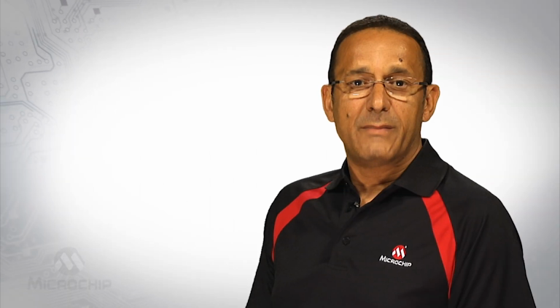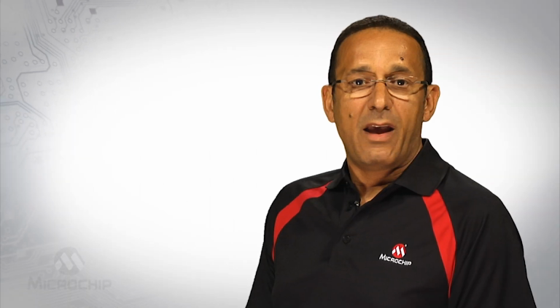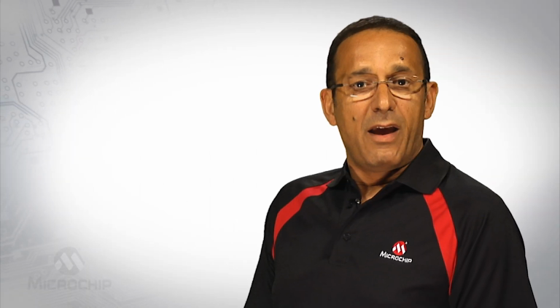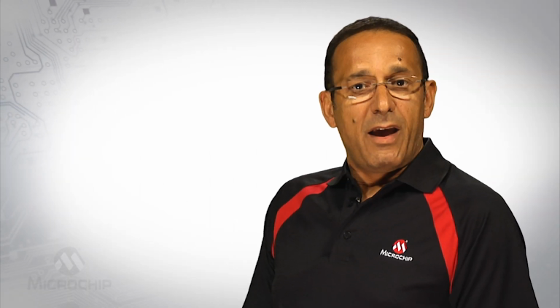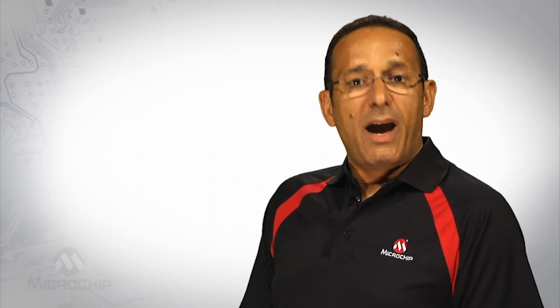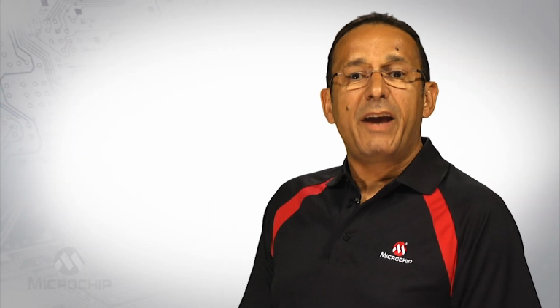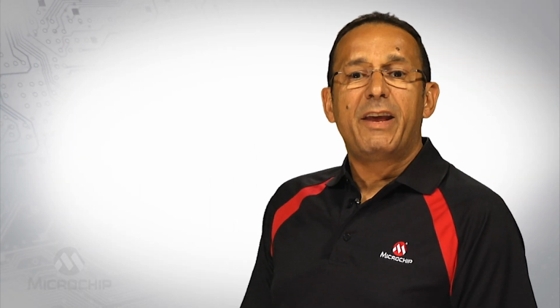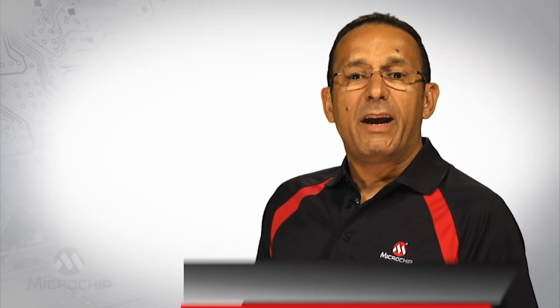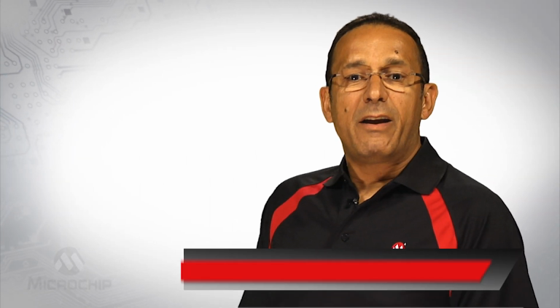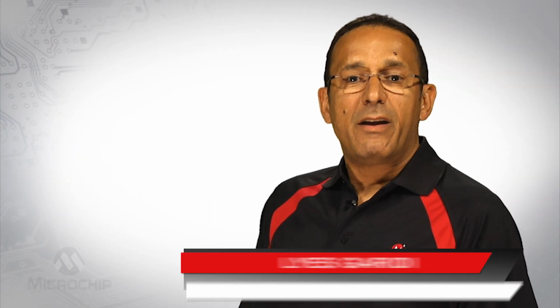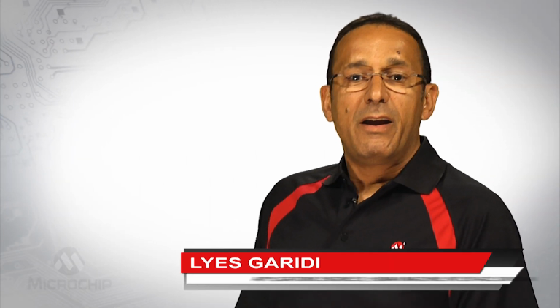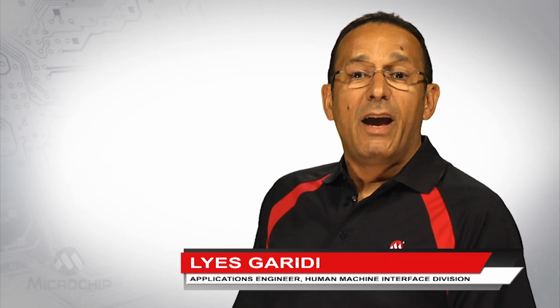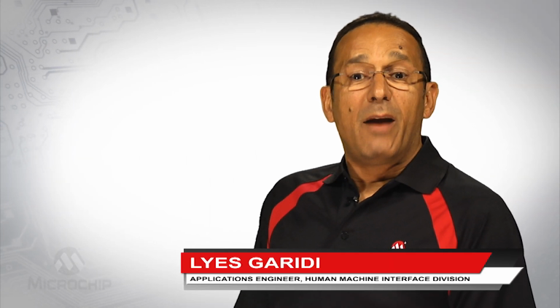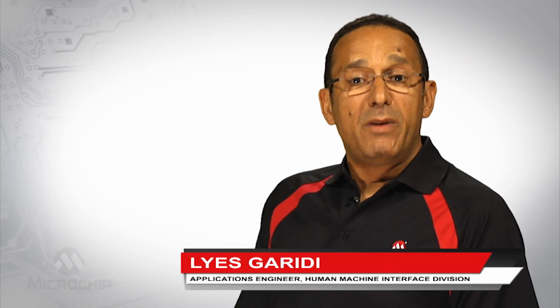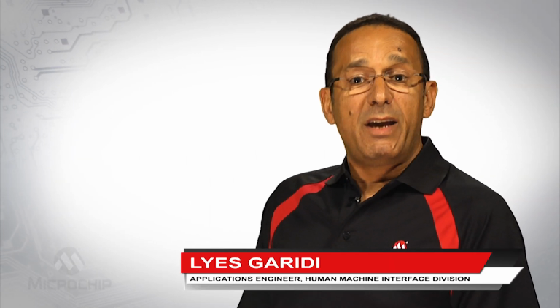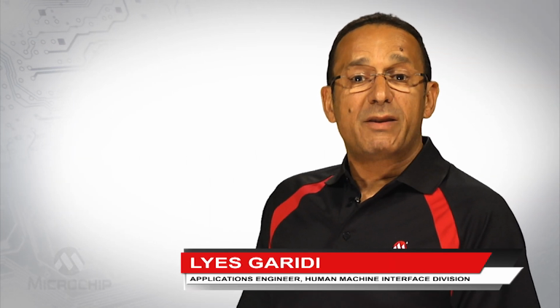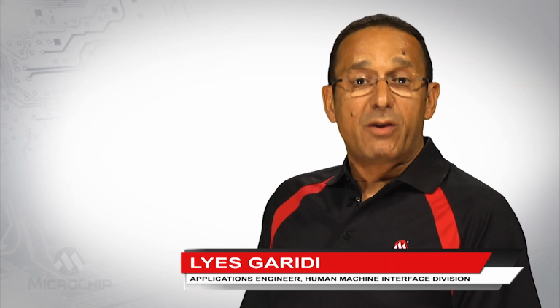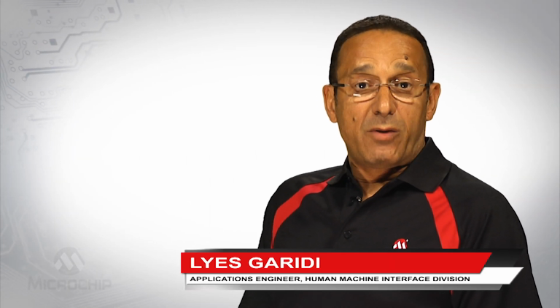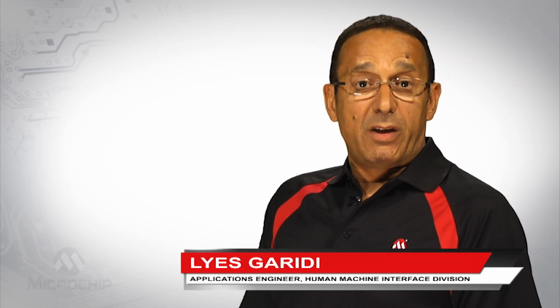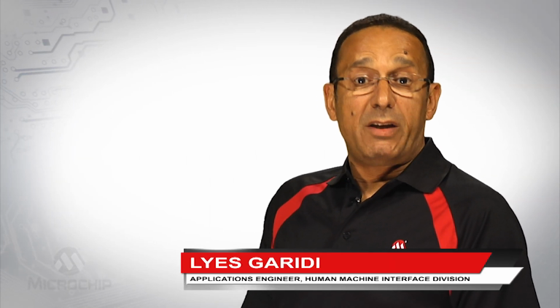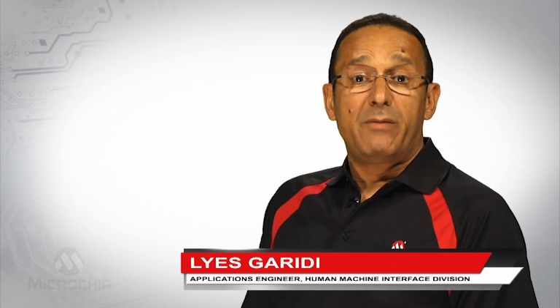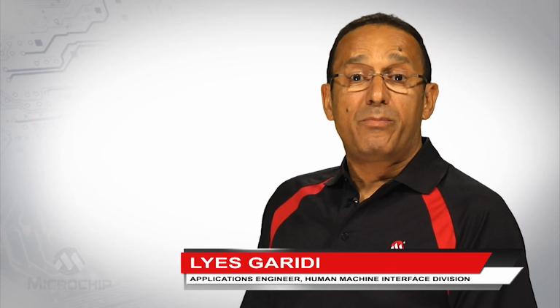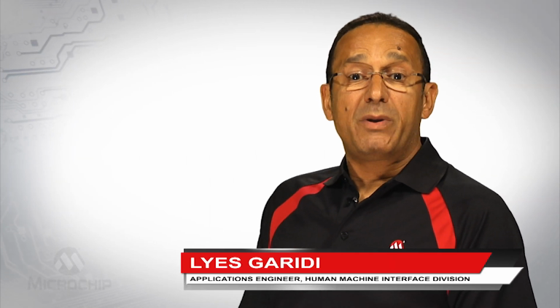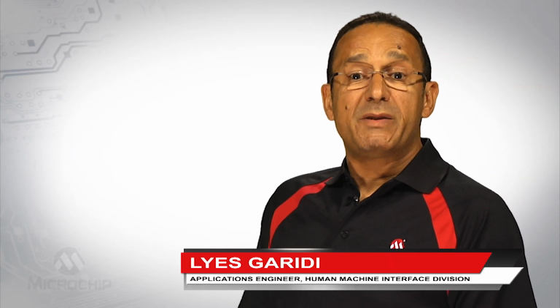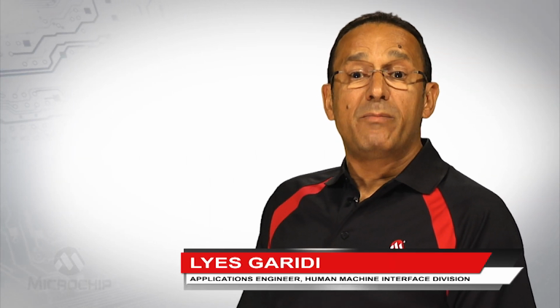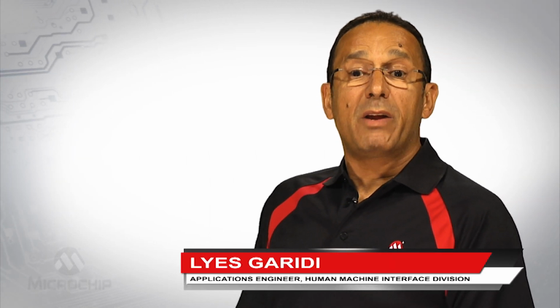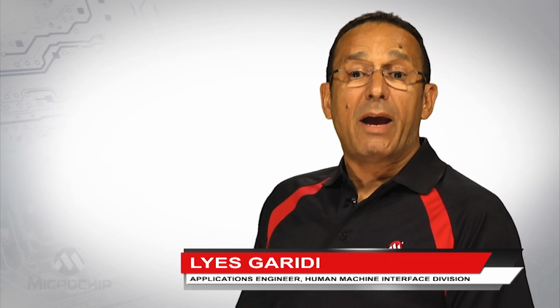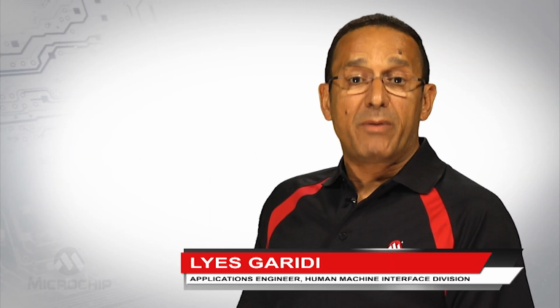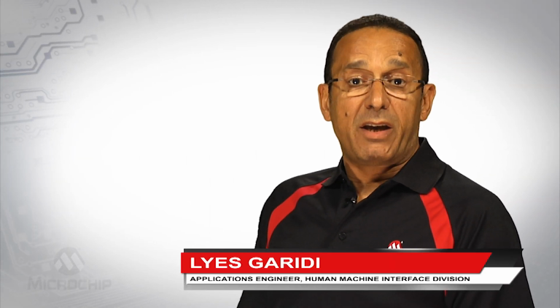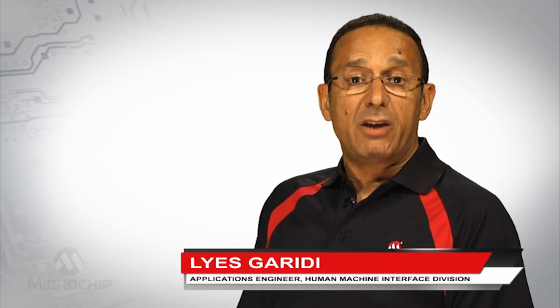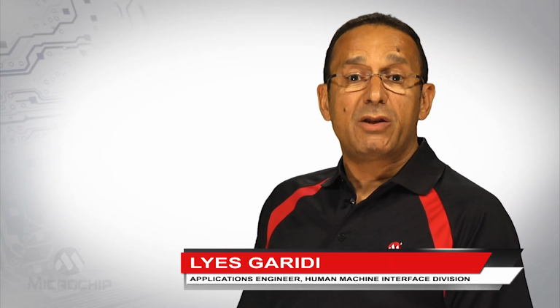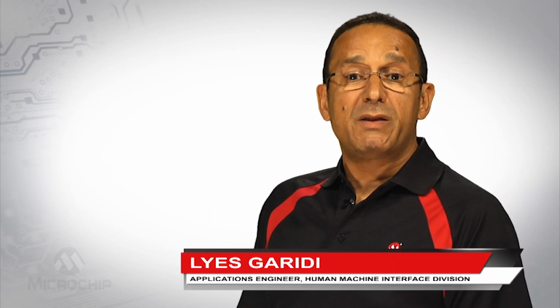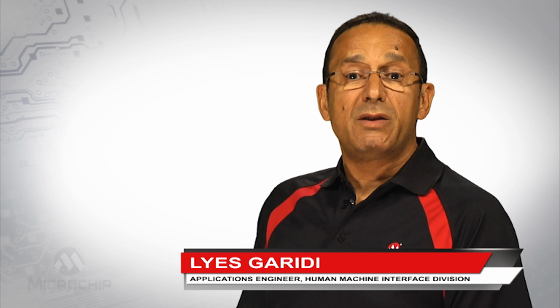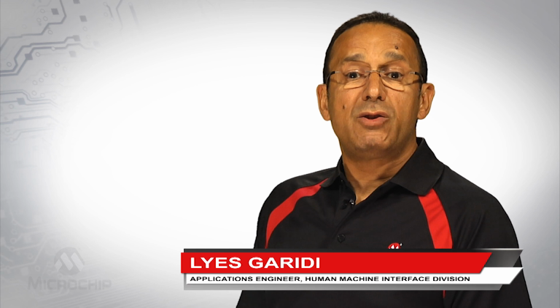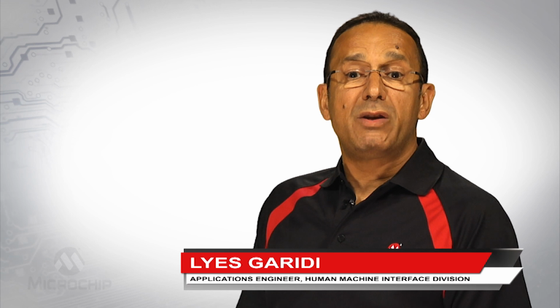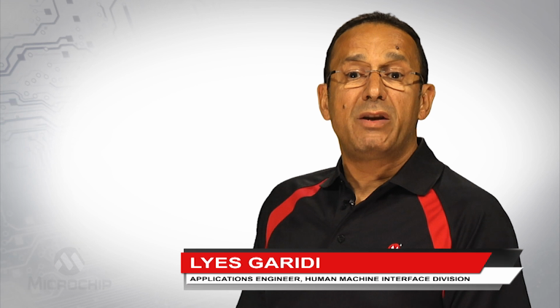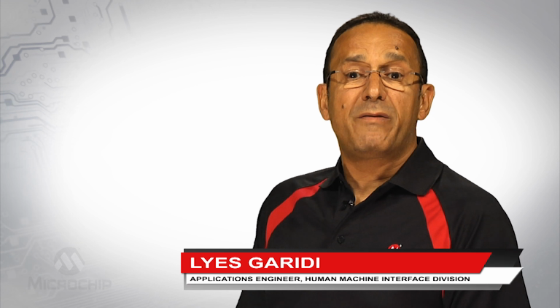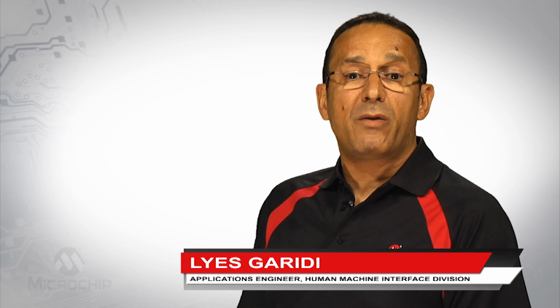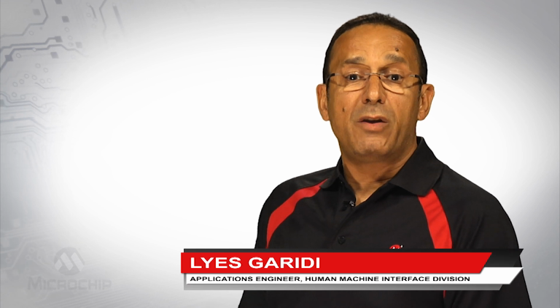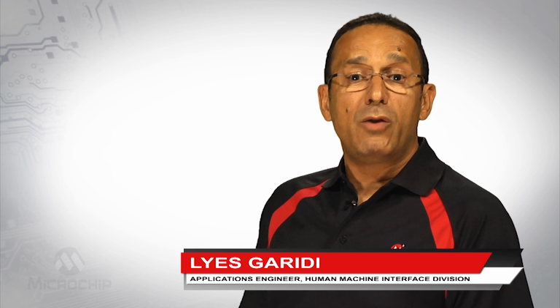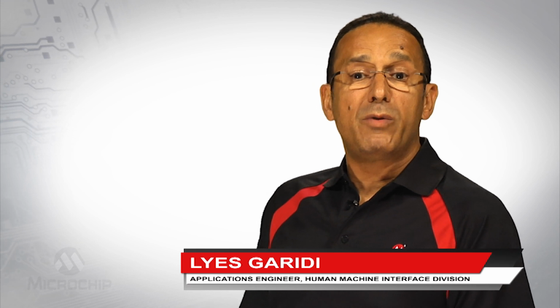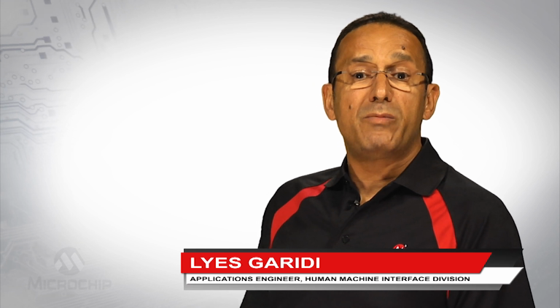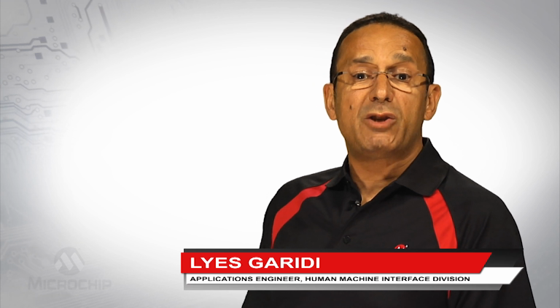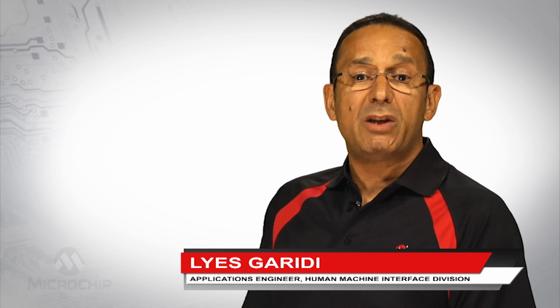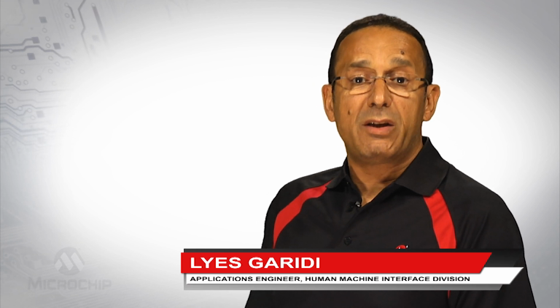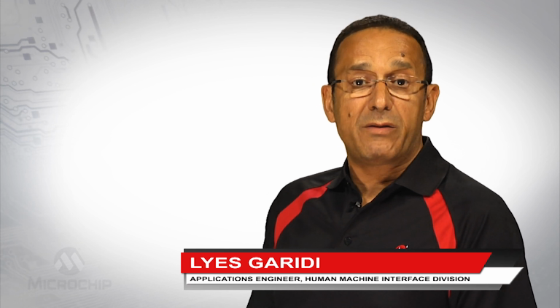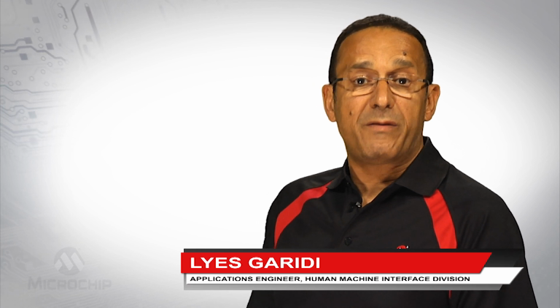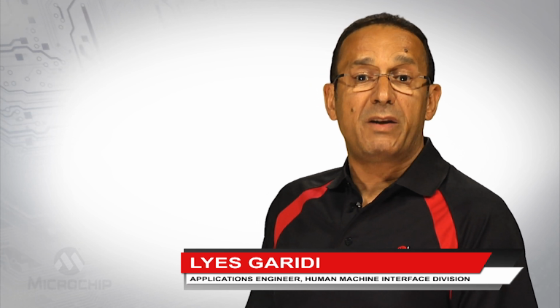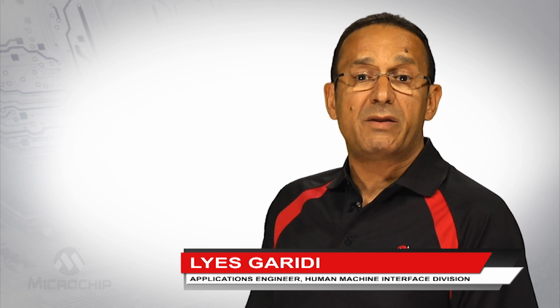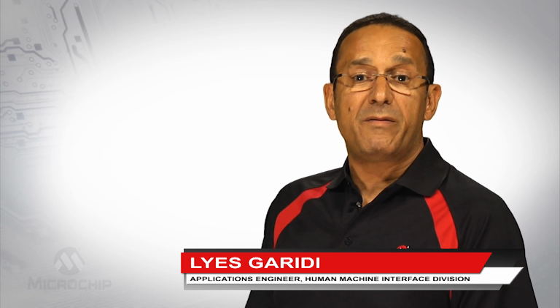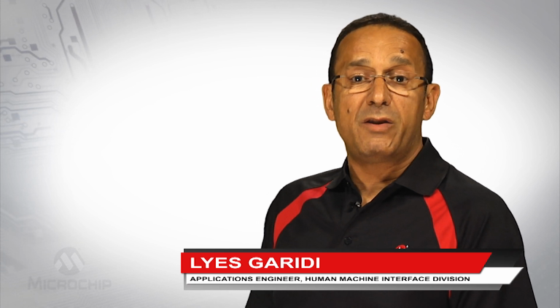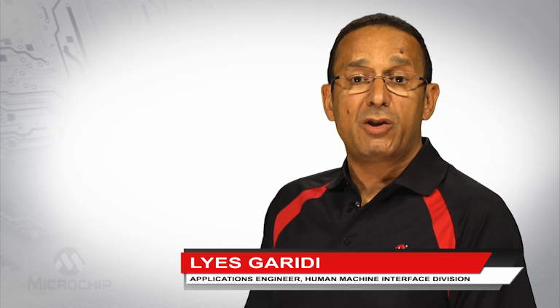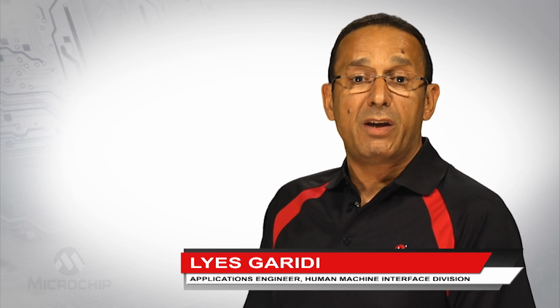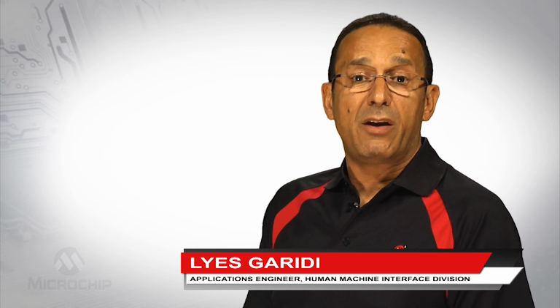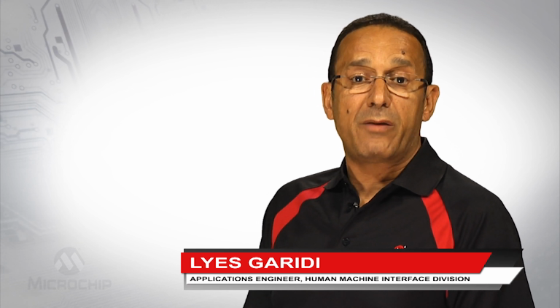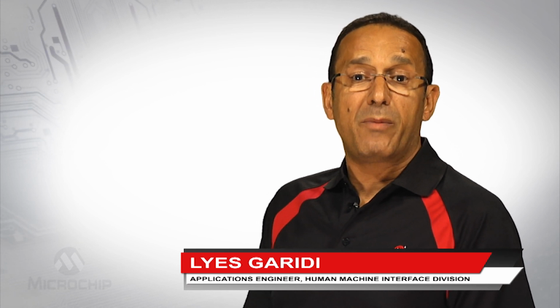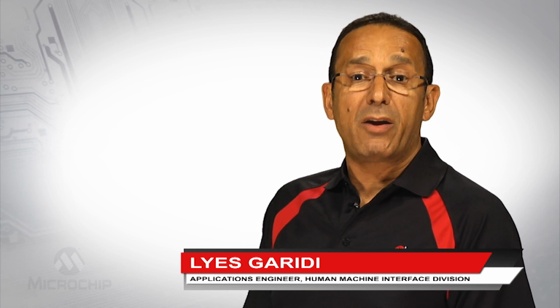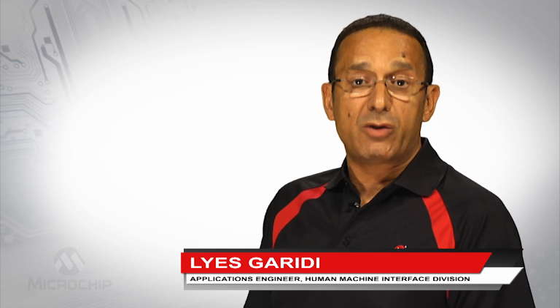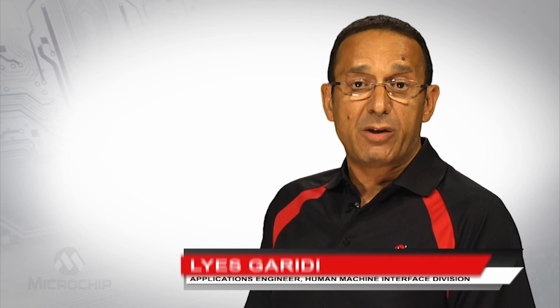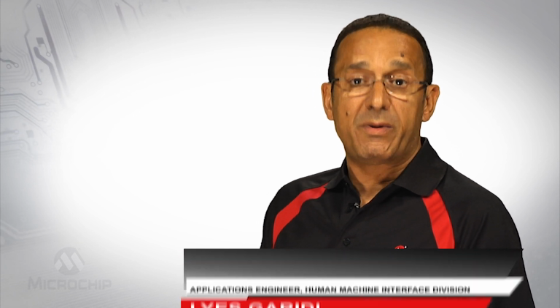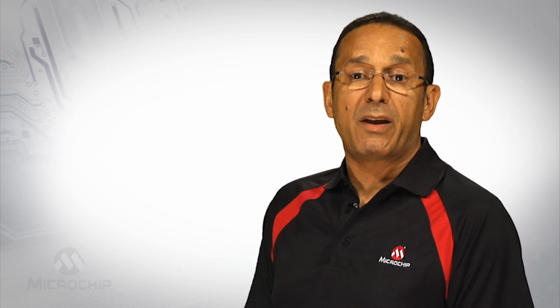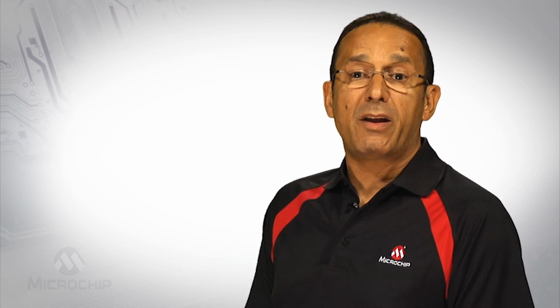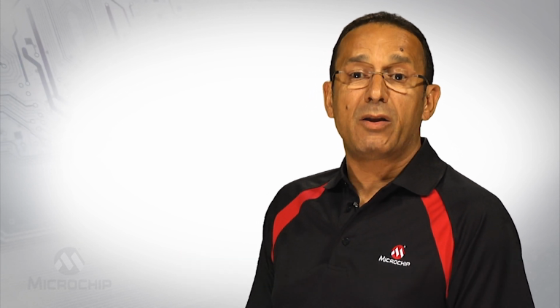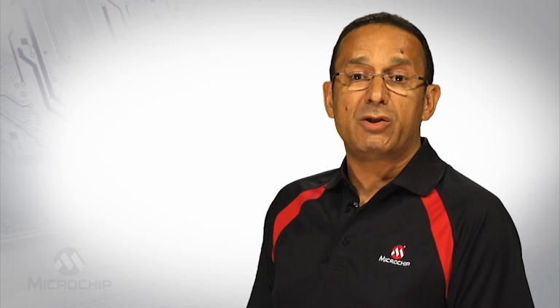Hi there, I'm Lee Esgaridi, Principal Applications Engineer for the Human Machine Interface Division here at Microchip Technology.